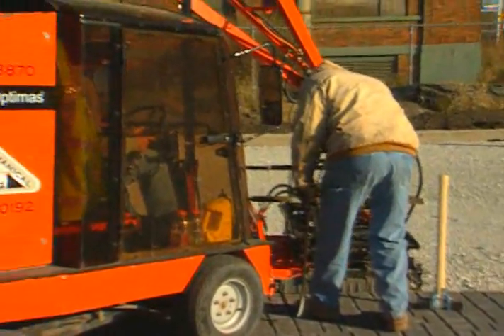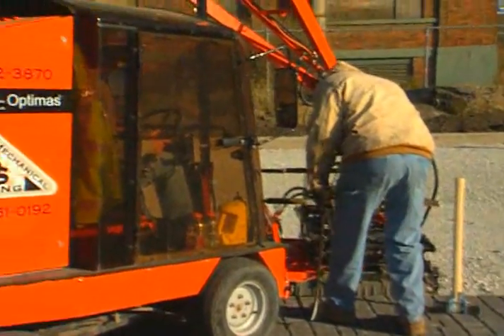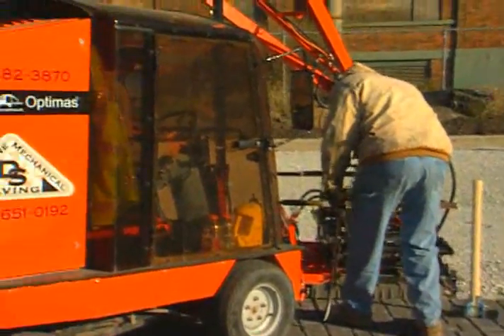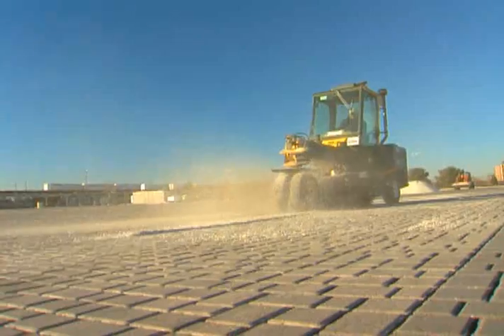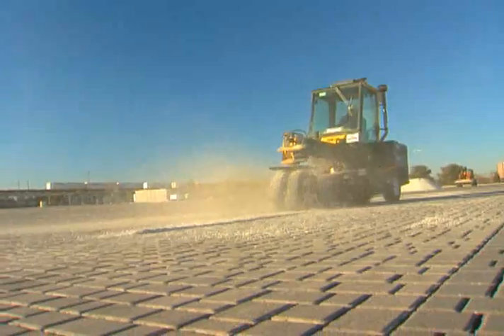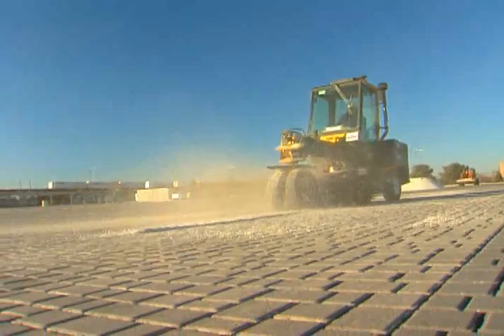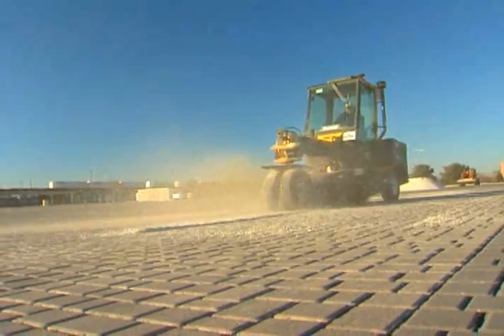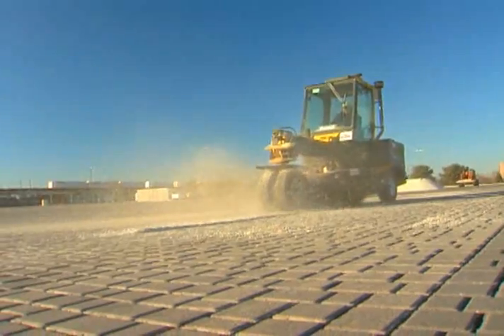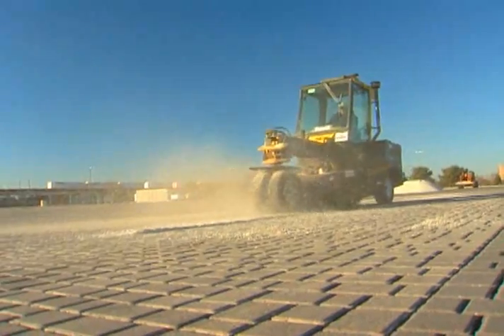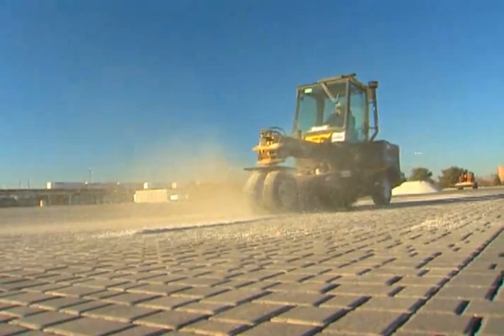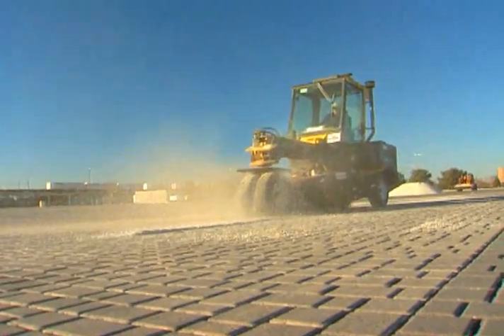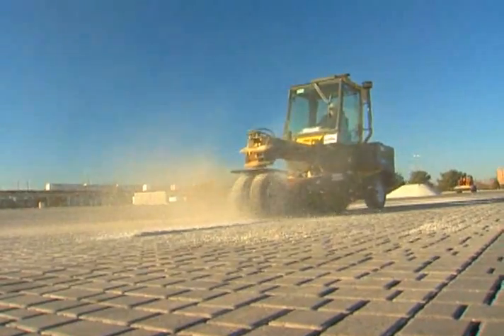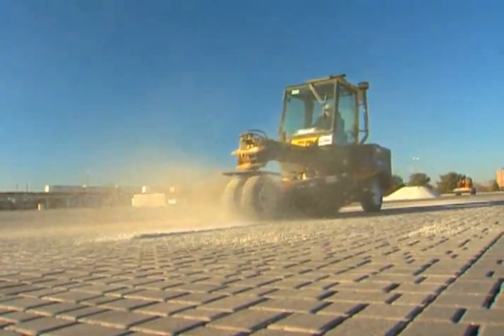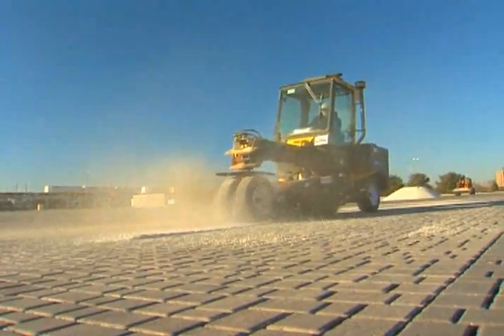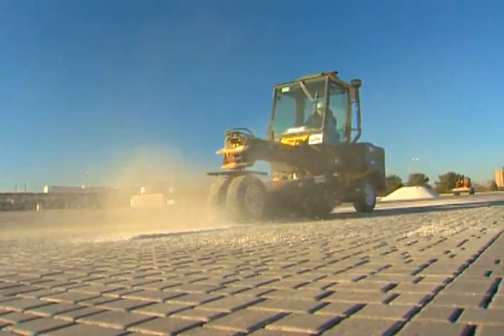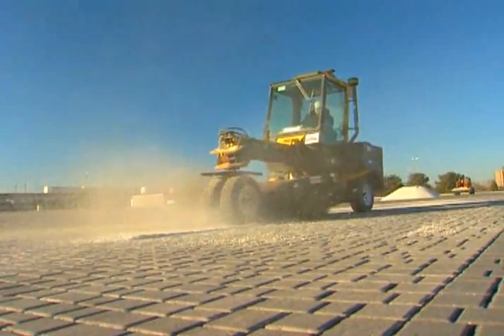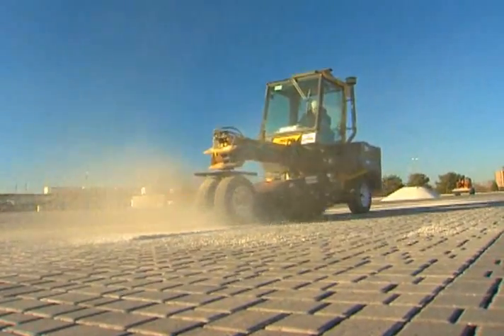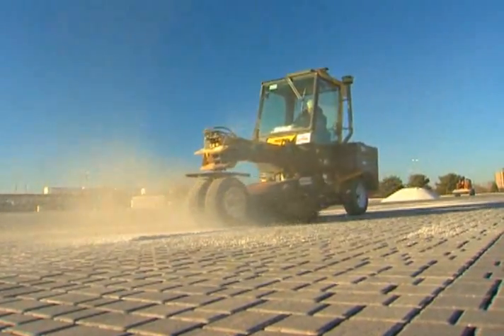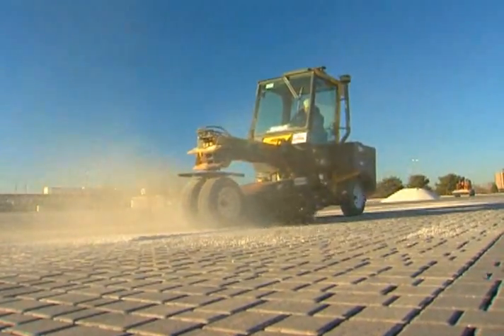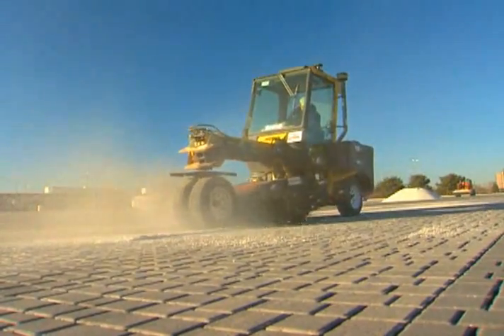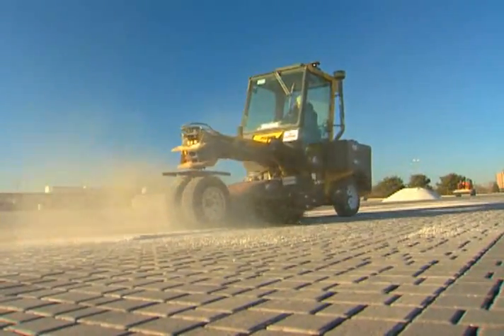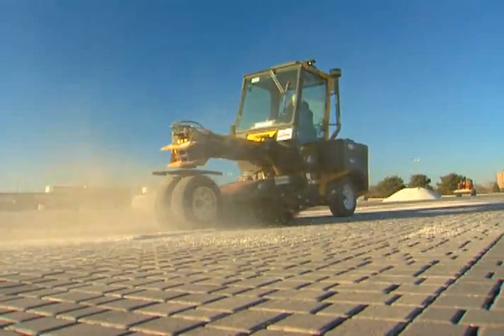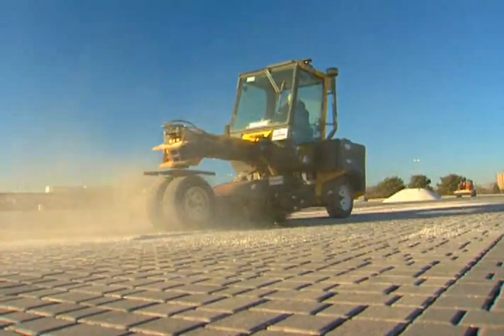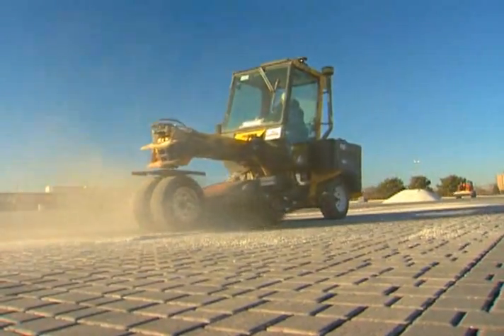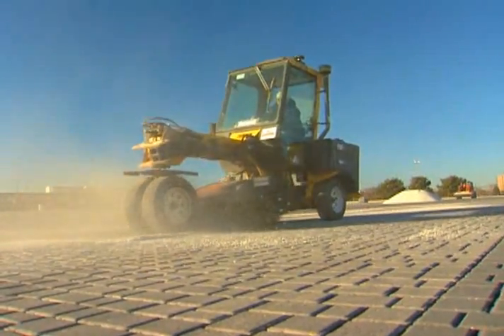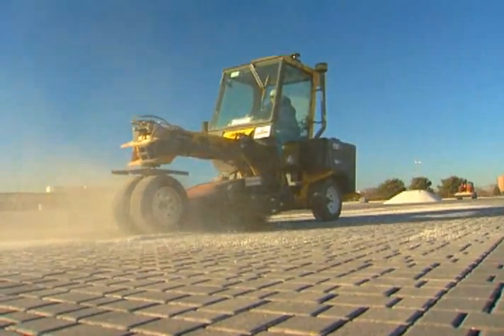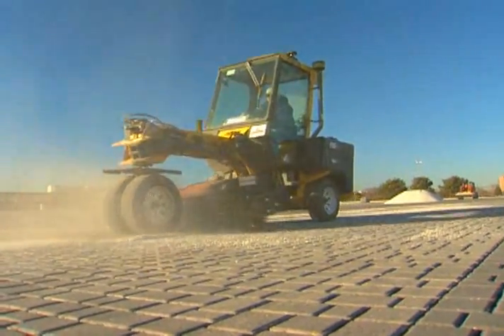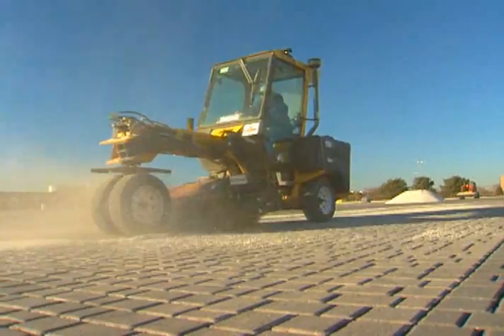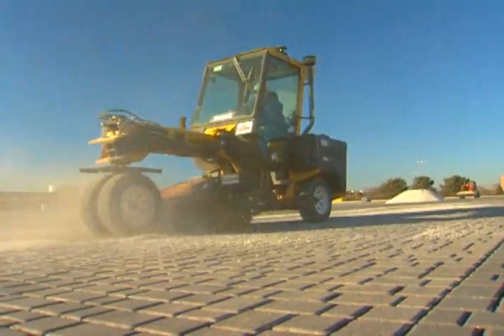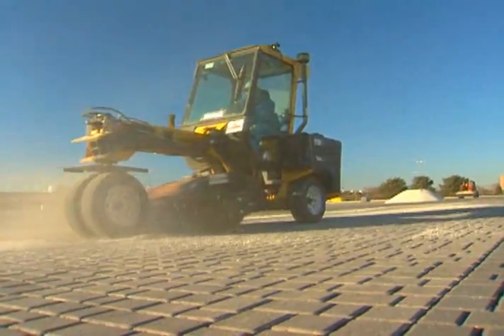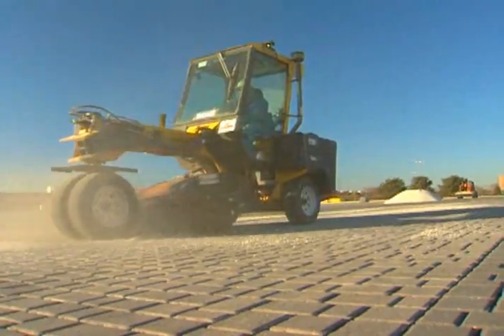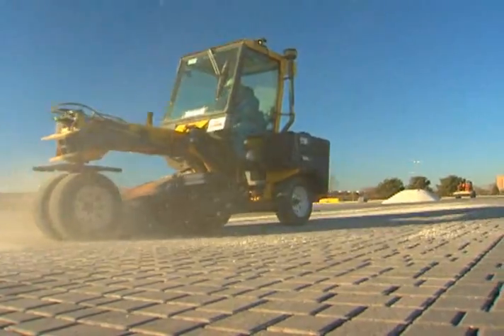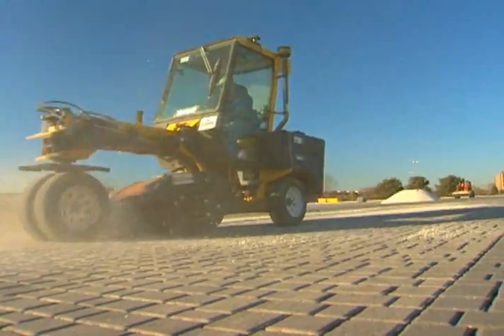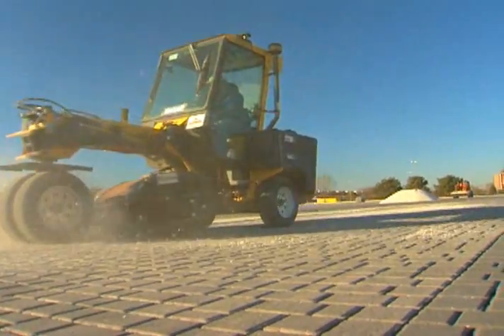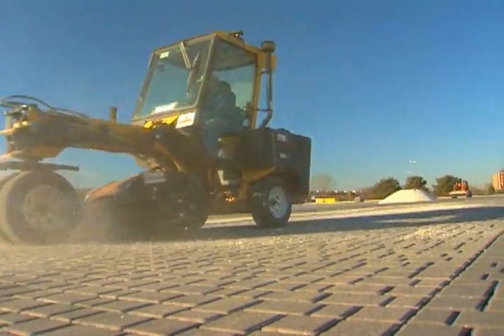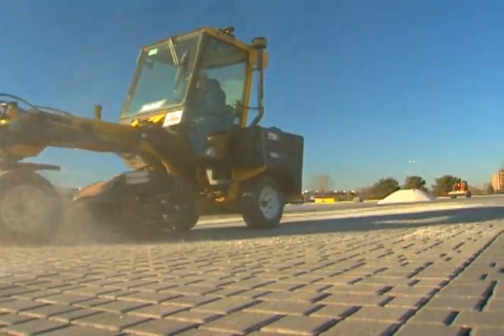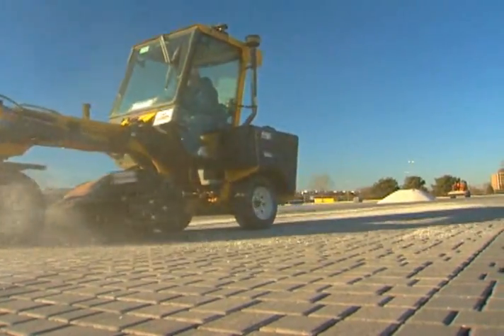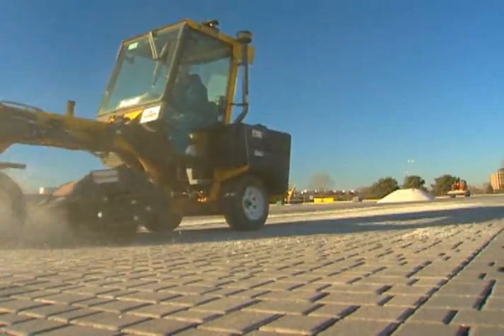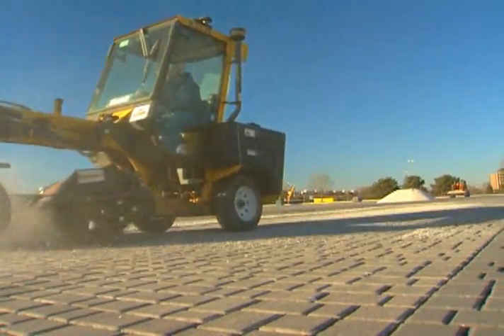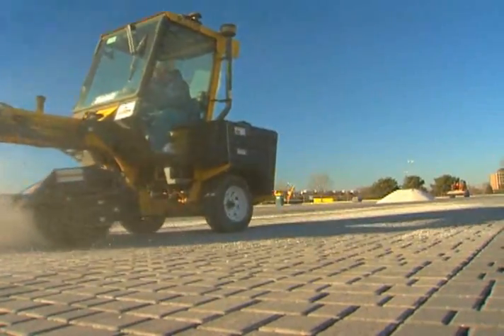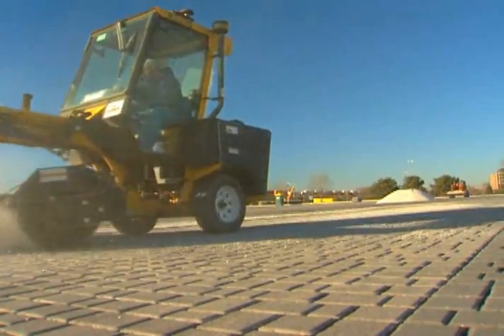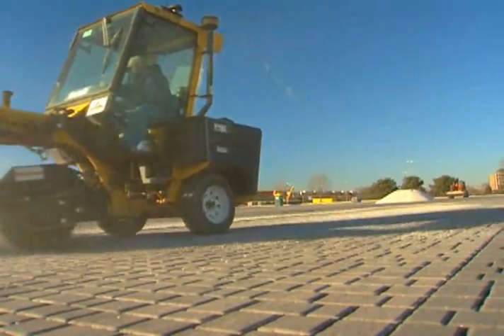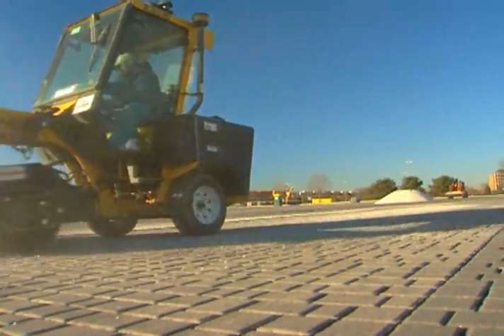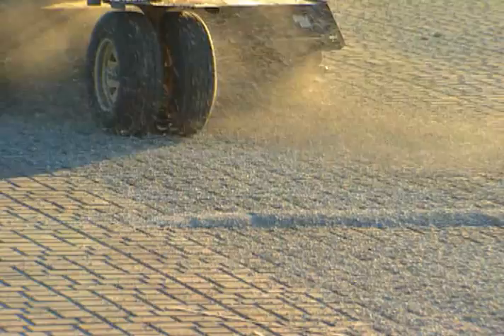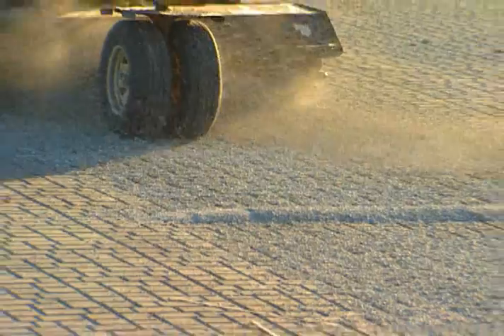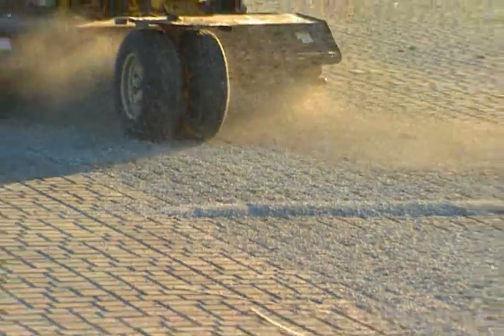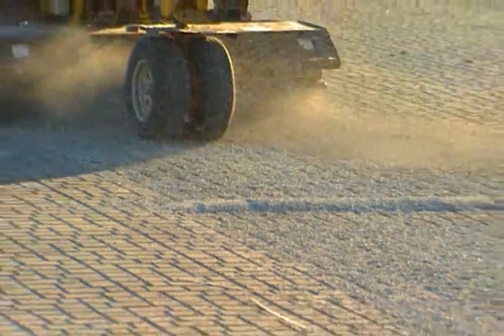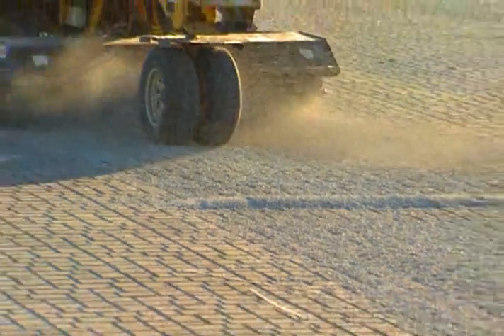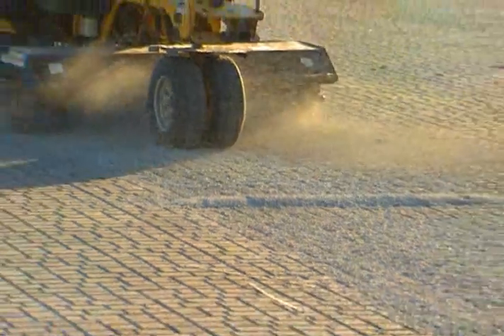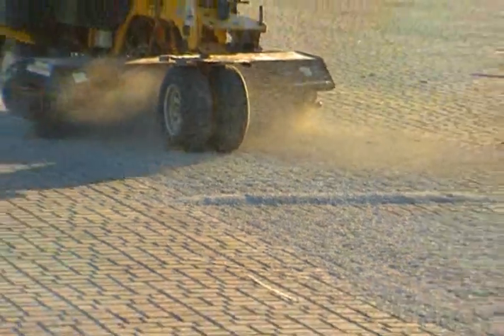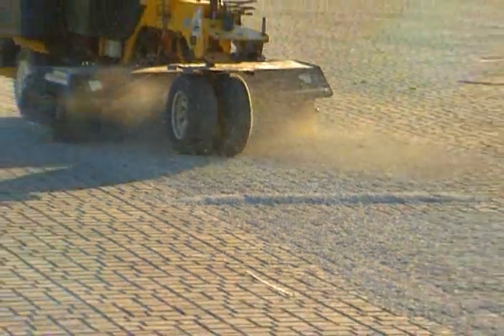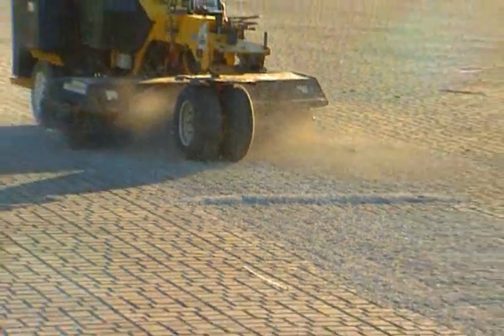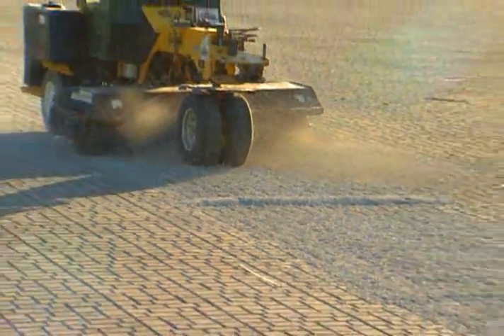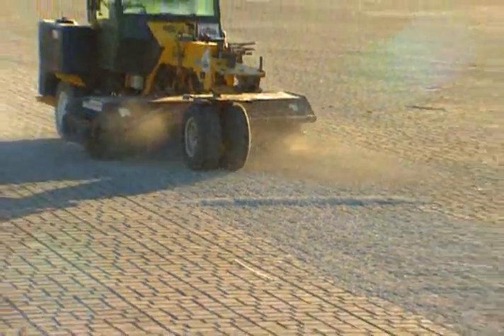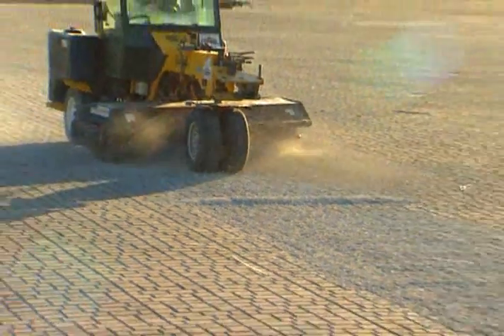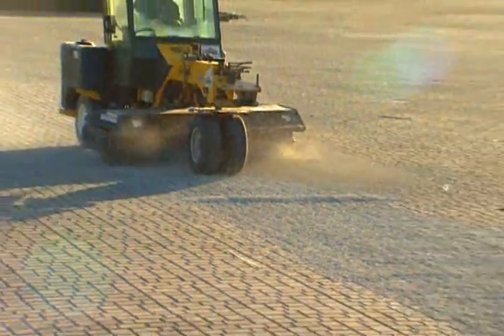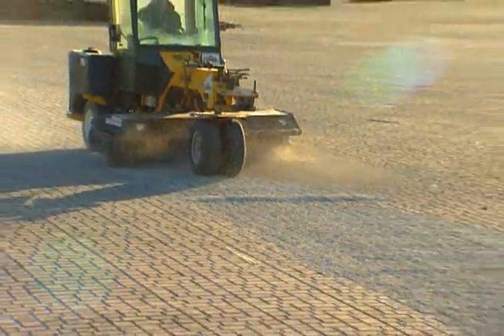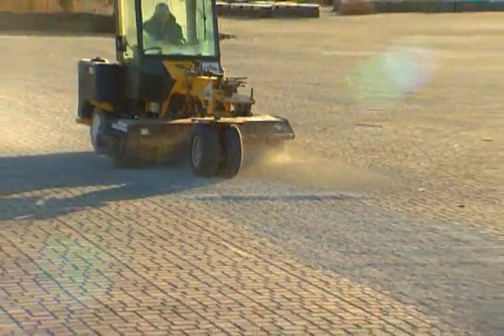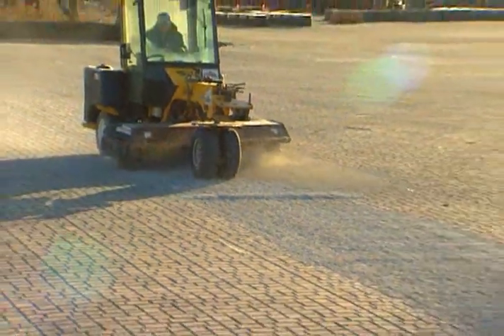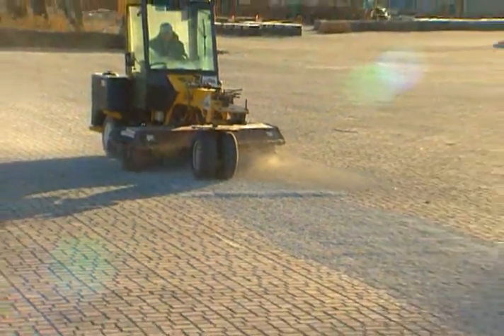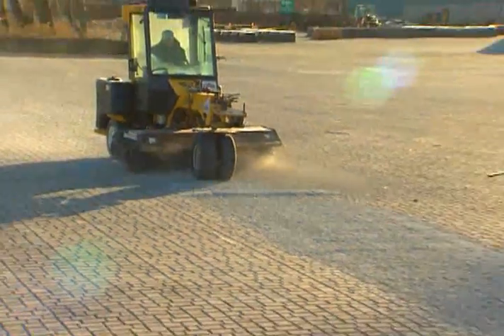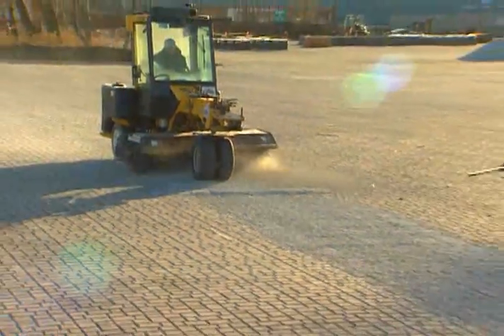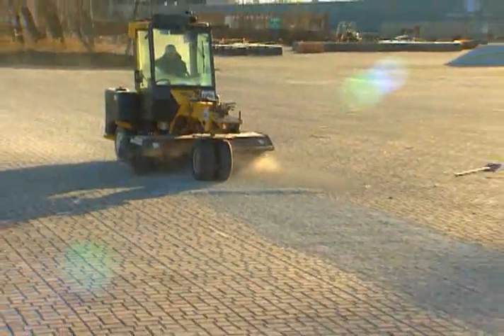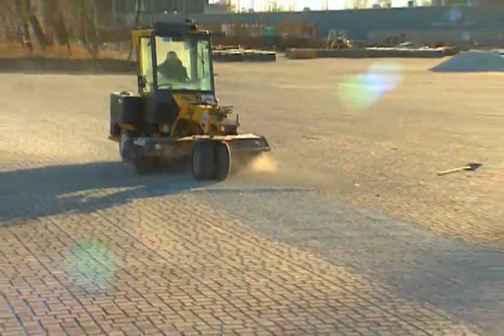The way we finish off the surface is we sweep in a CA-16 rock — it's the same thing that we use to set the permeable pavers on.